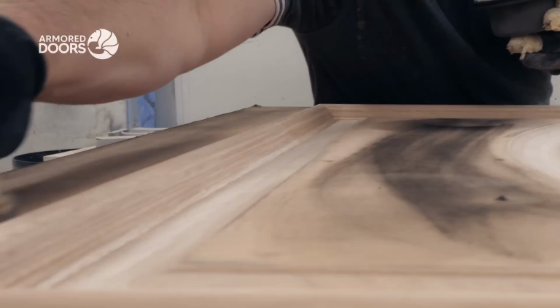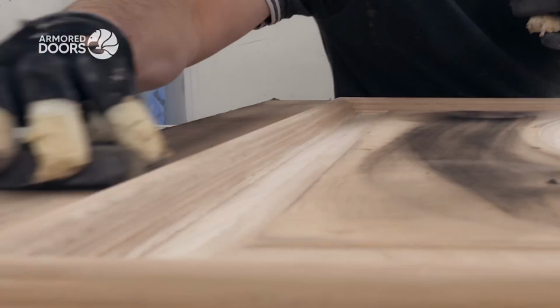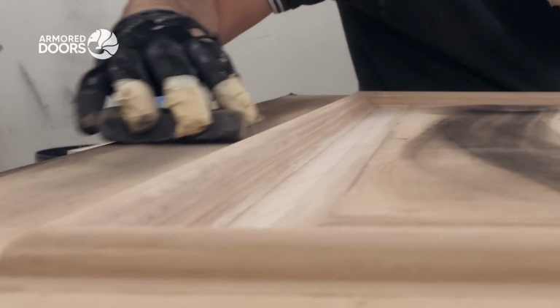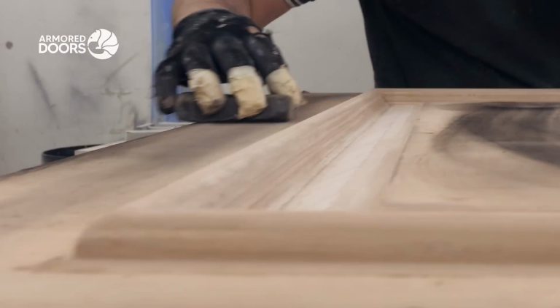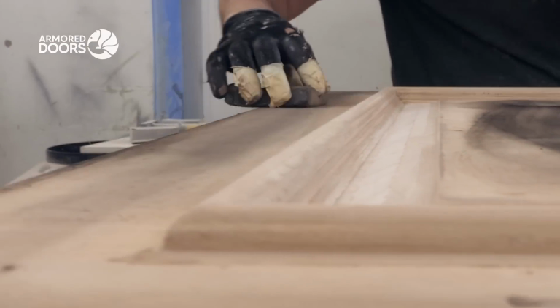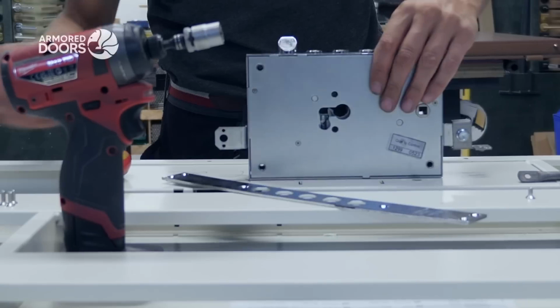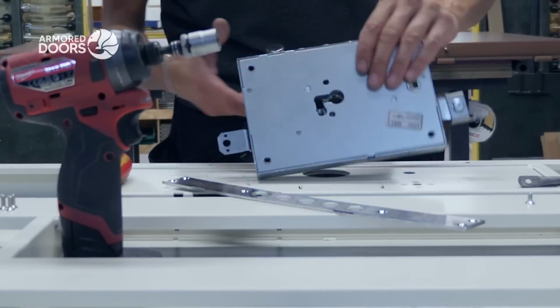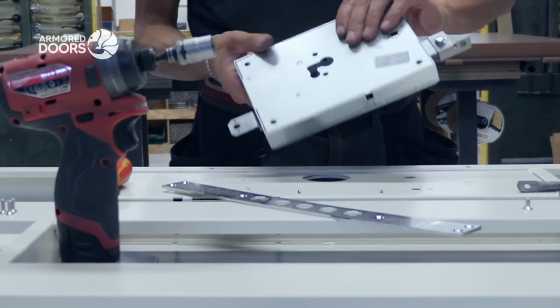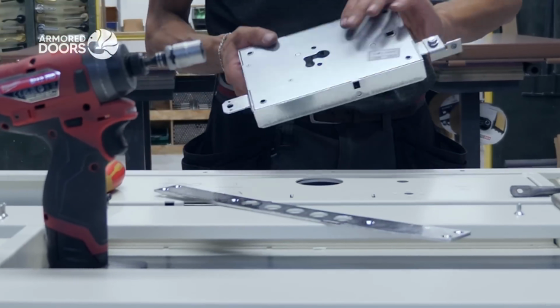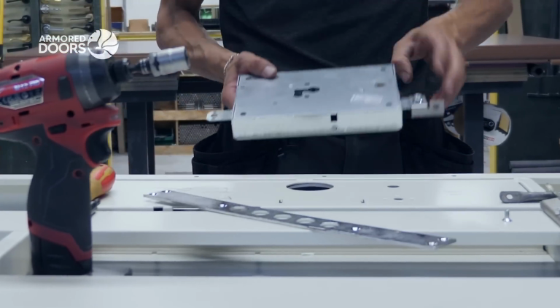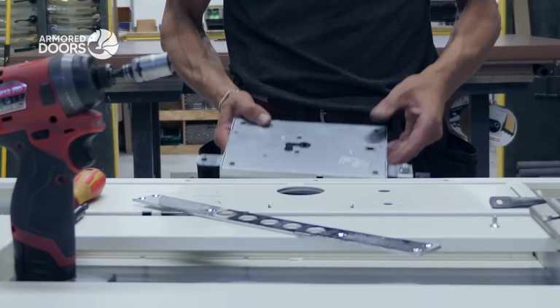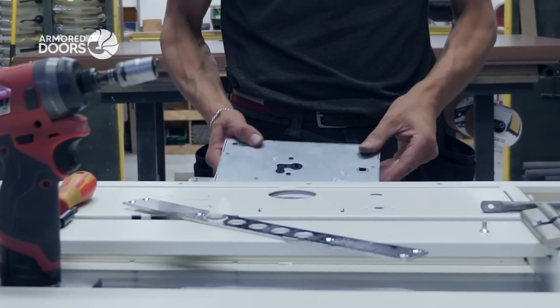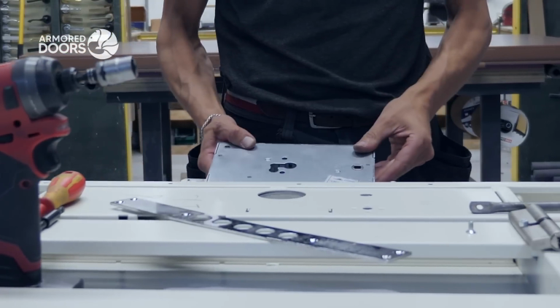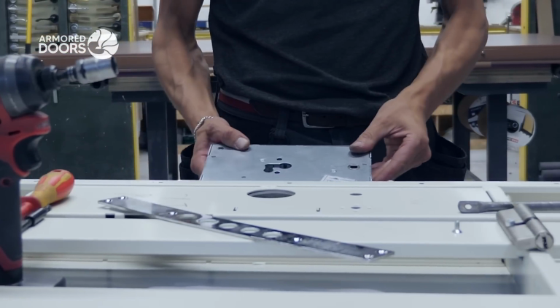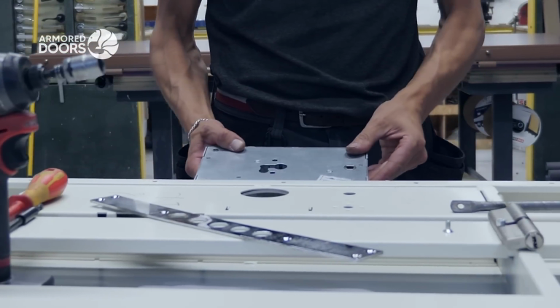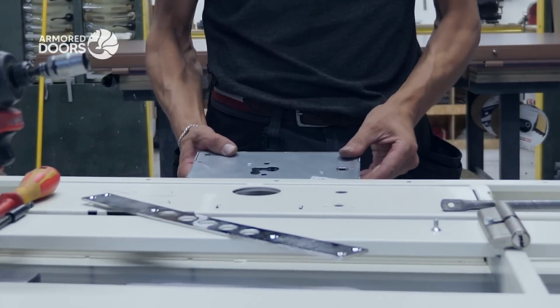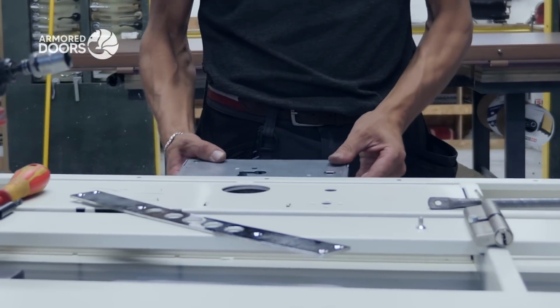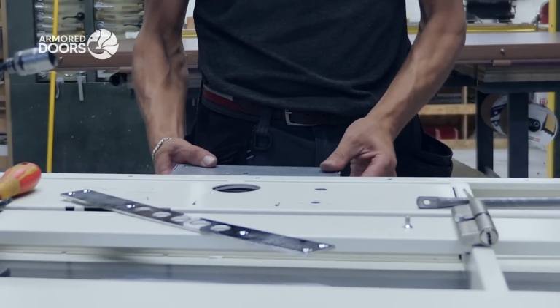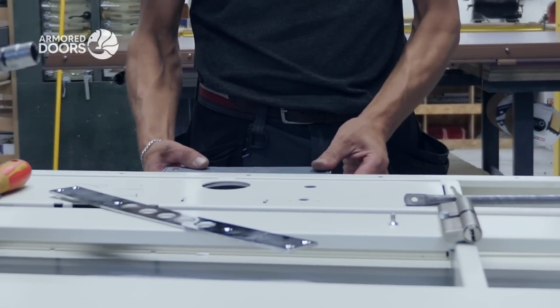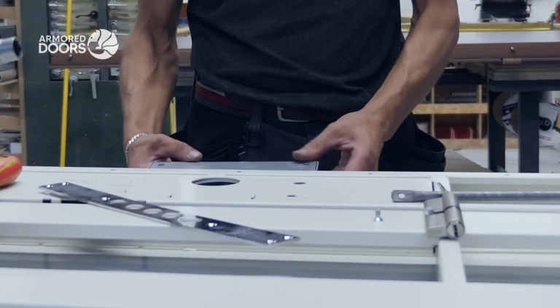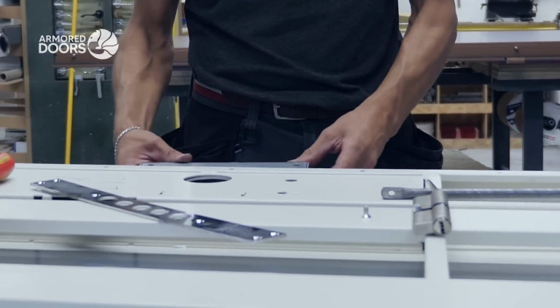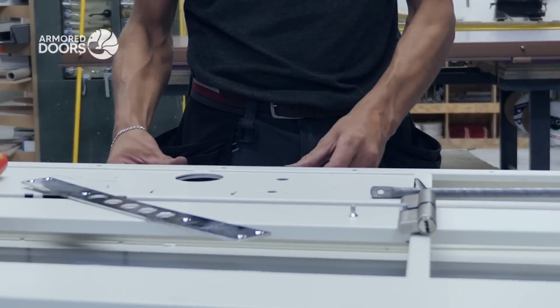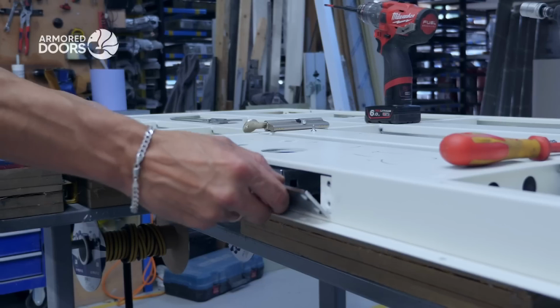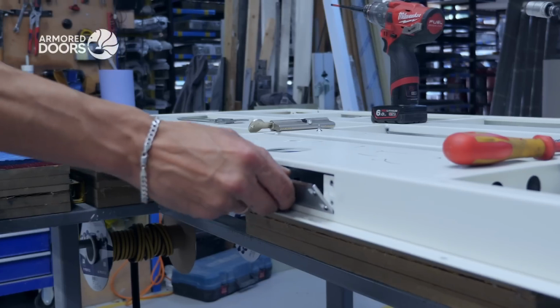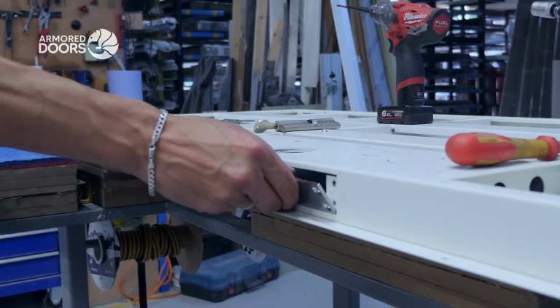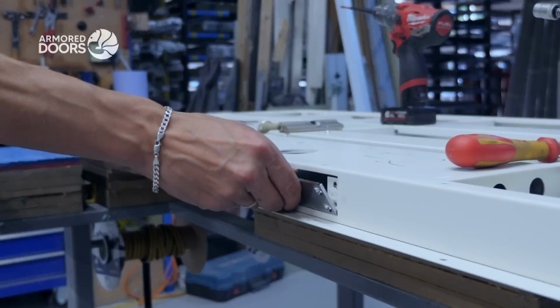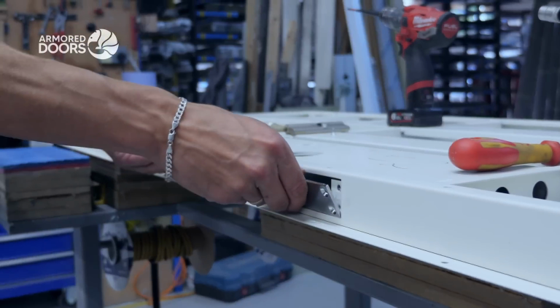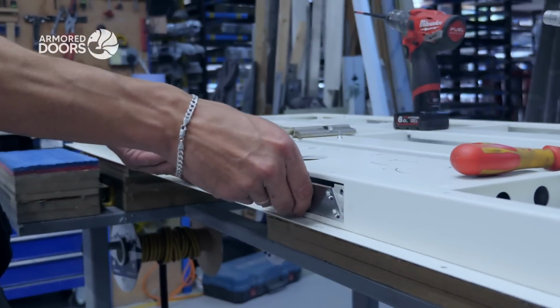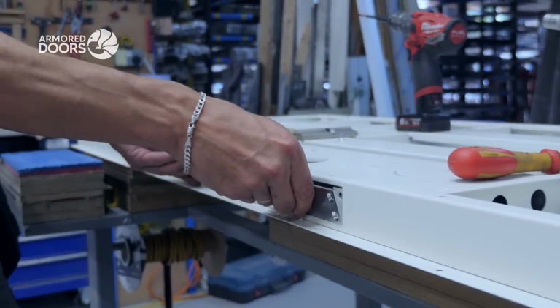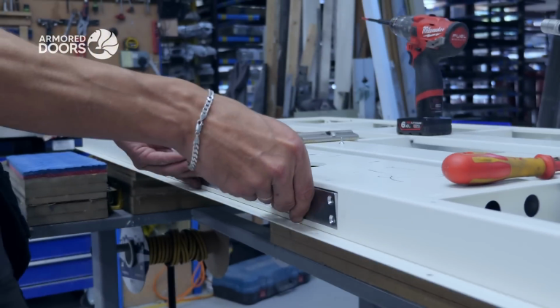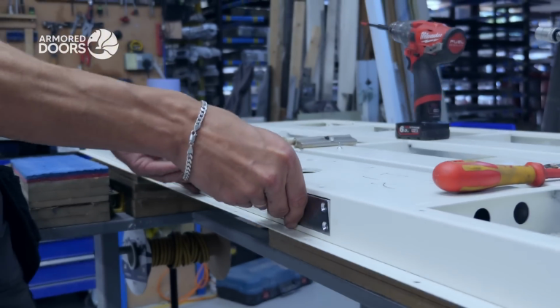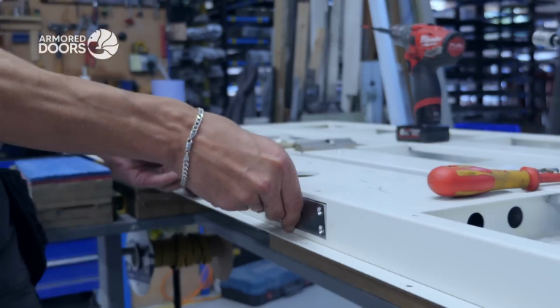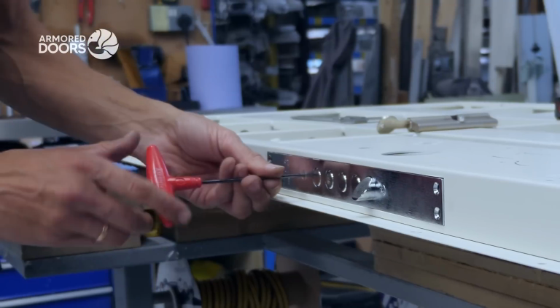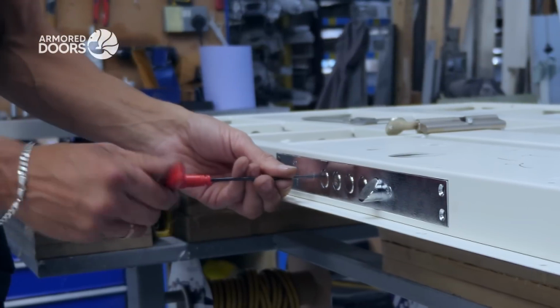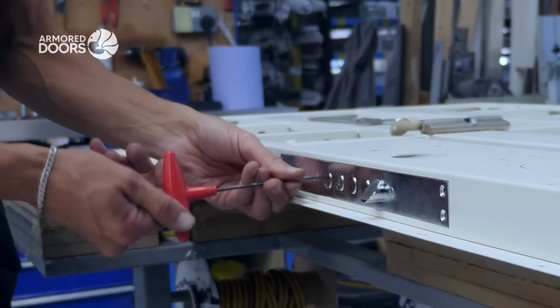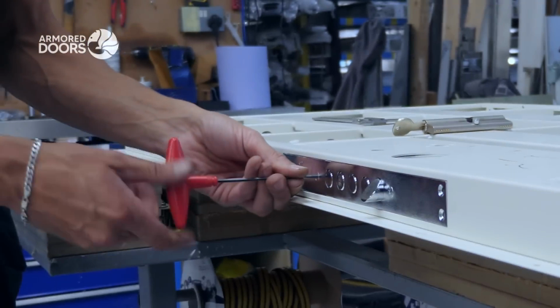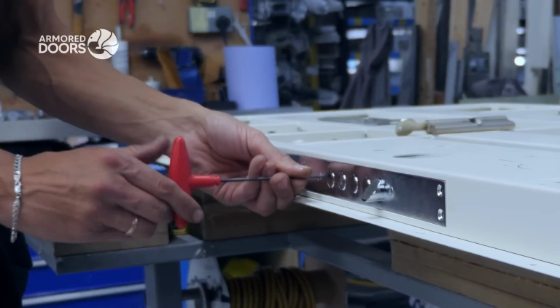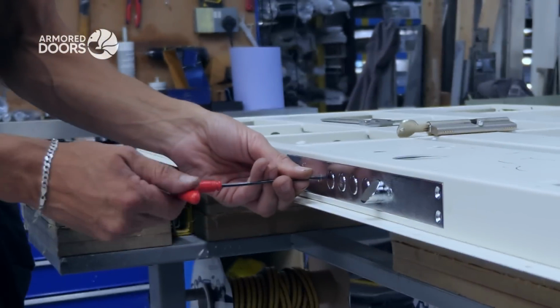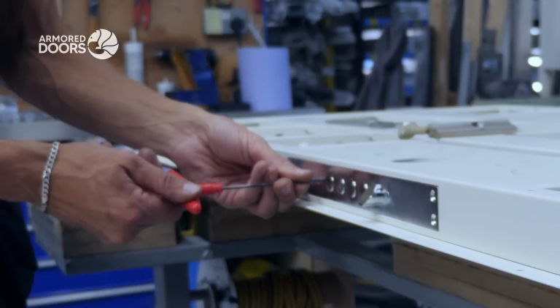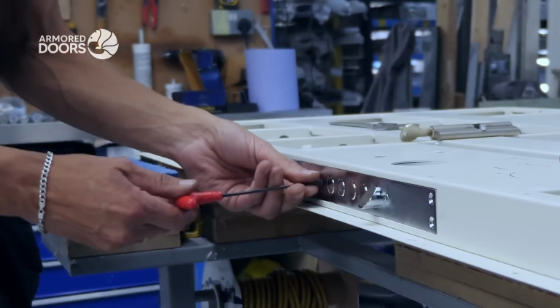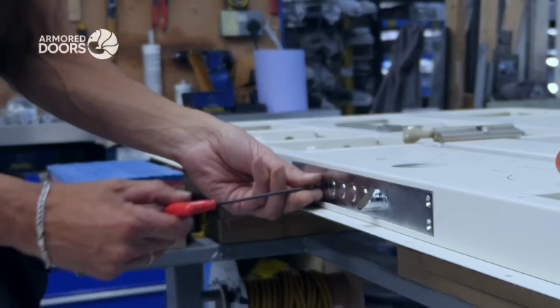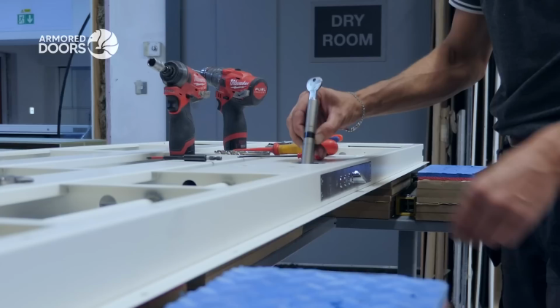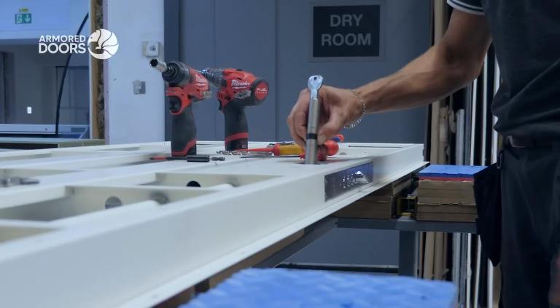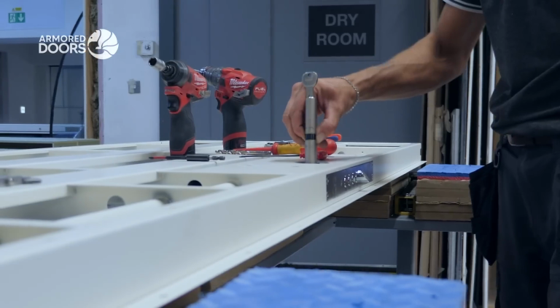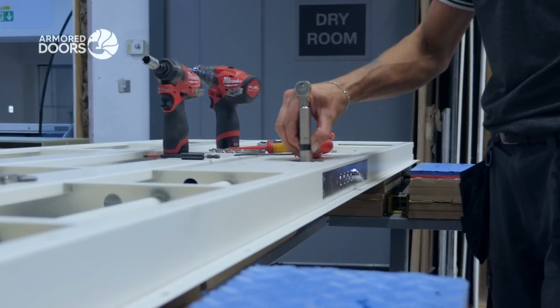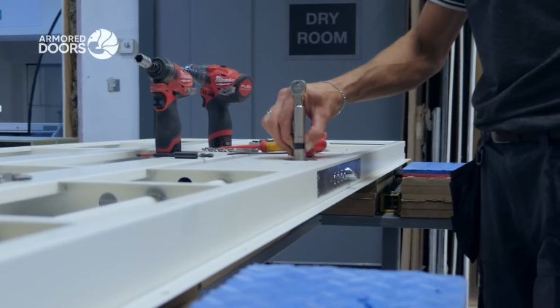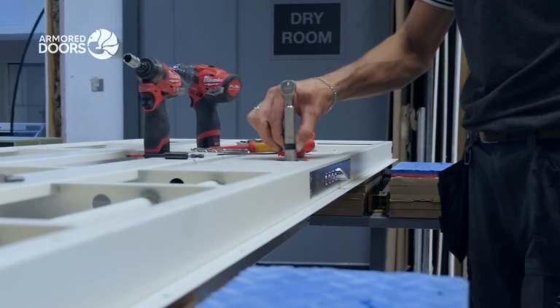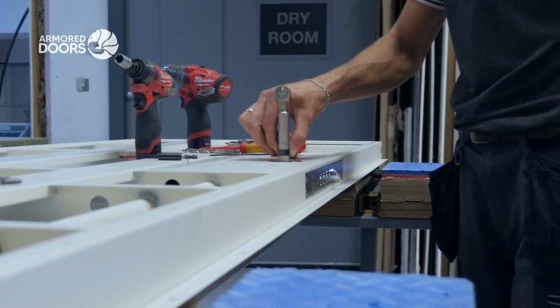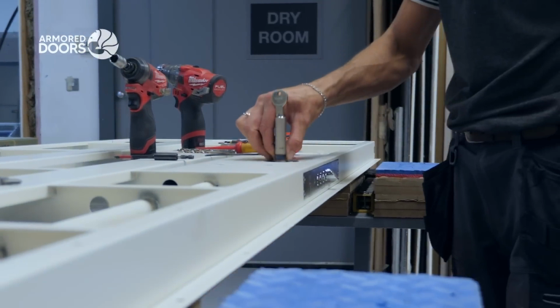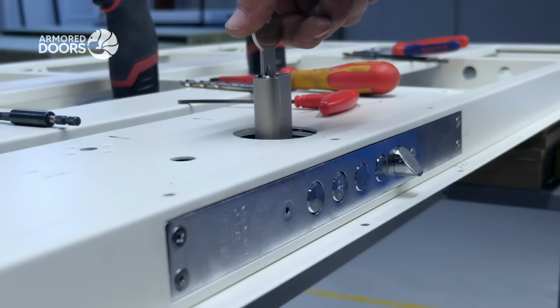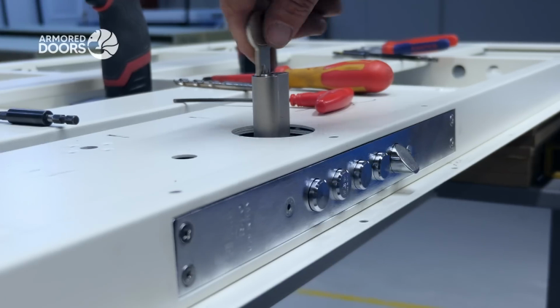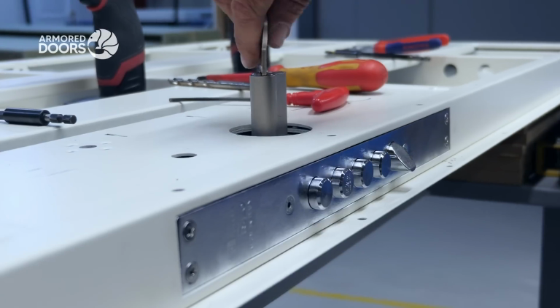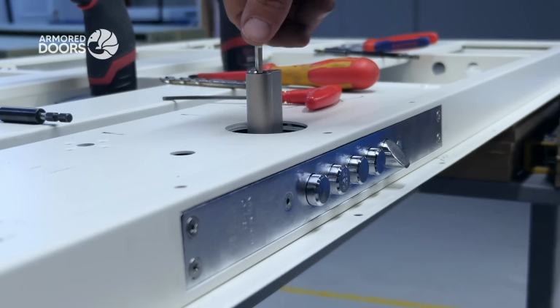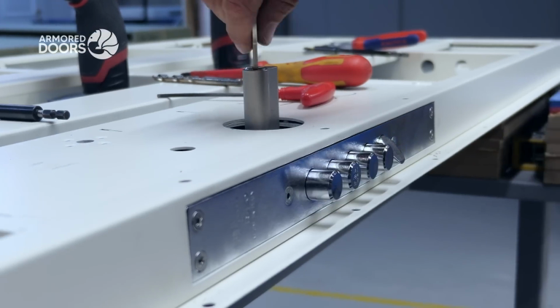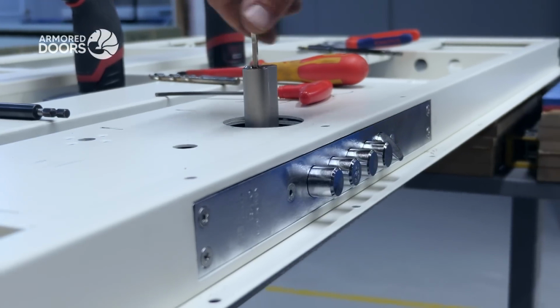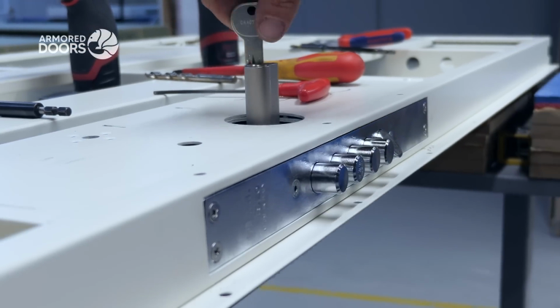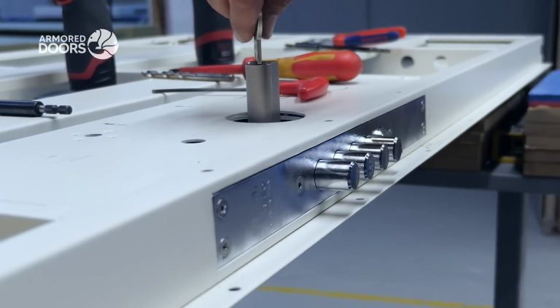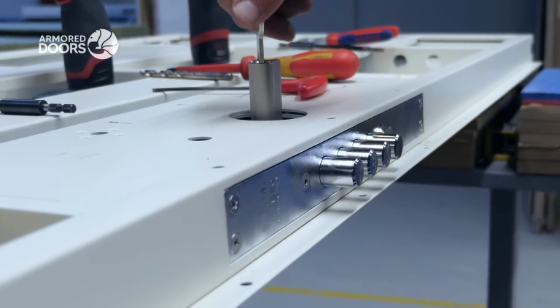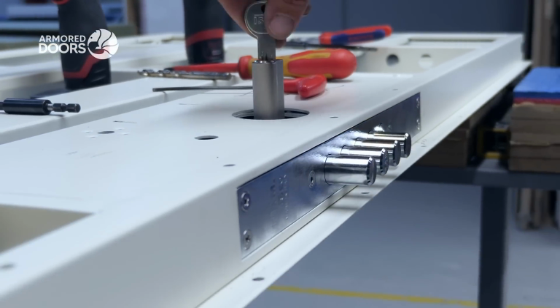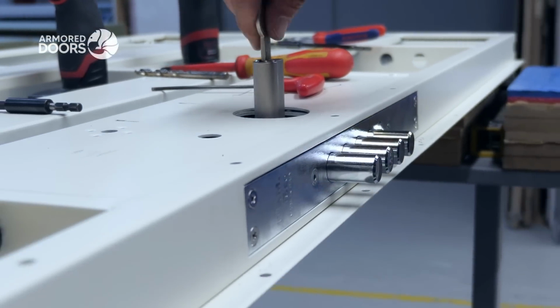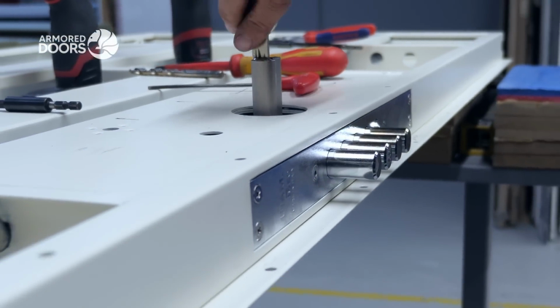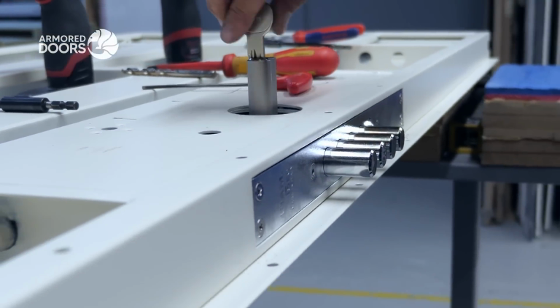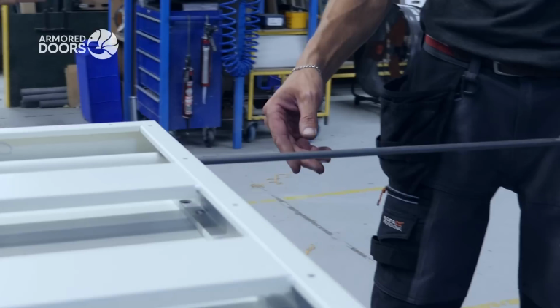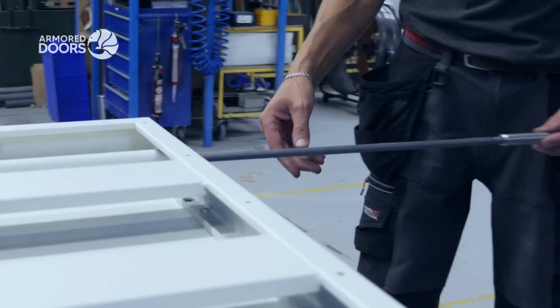At this stage, our craftsmen assemble the doors, ensuring all elements are perfectly aligned and tested for optimal performance.